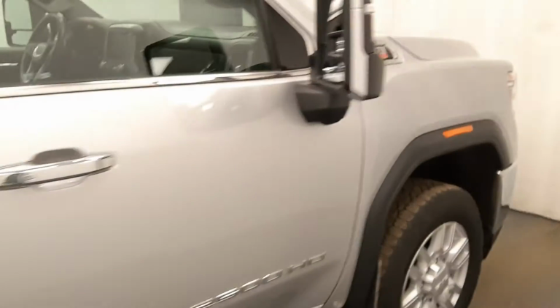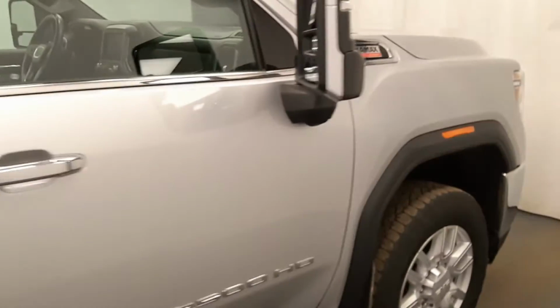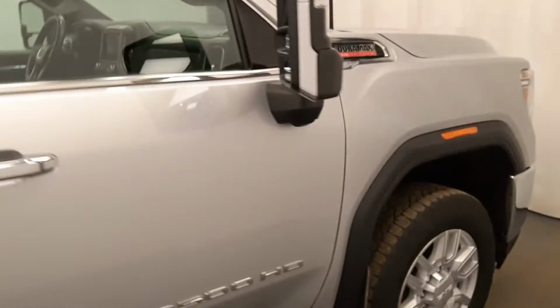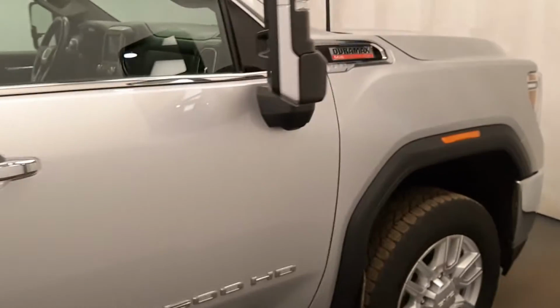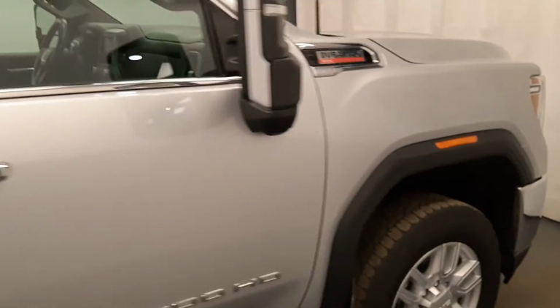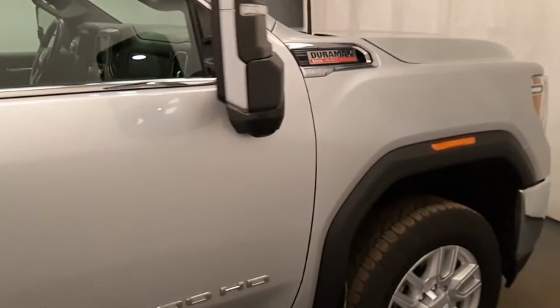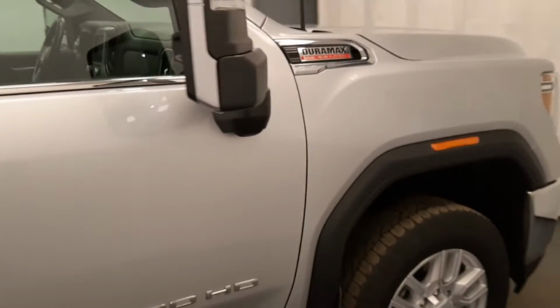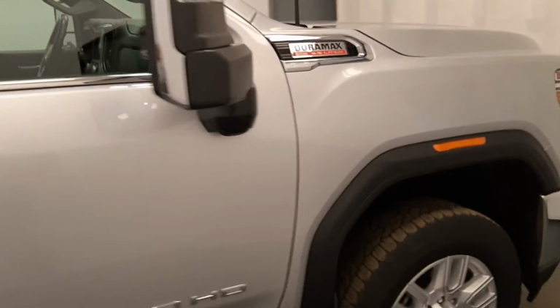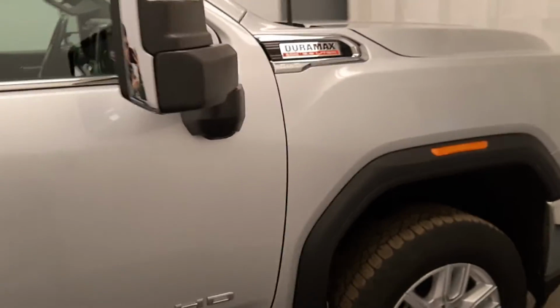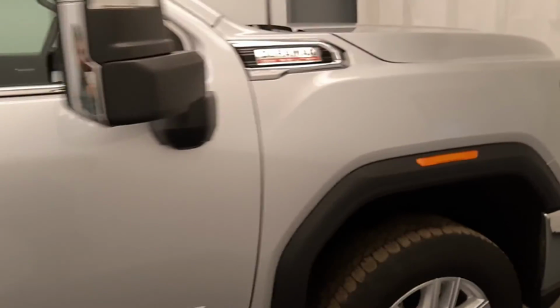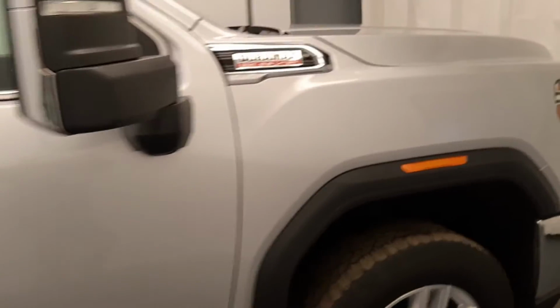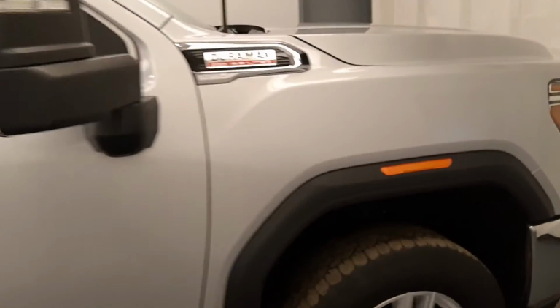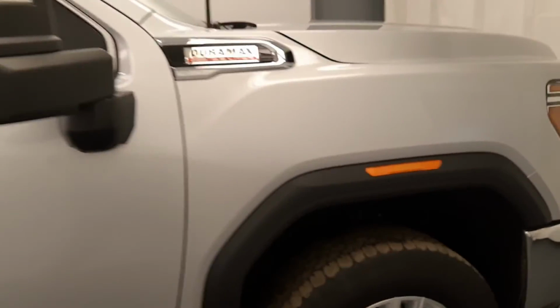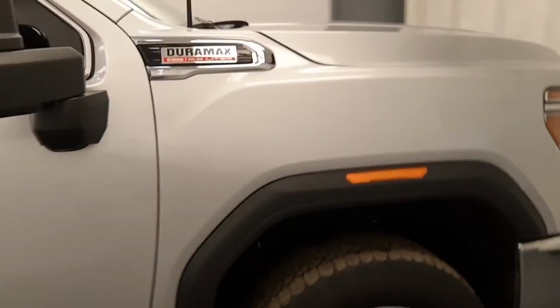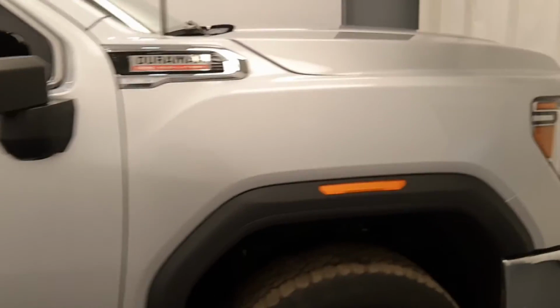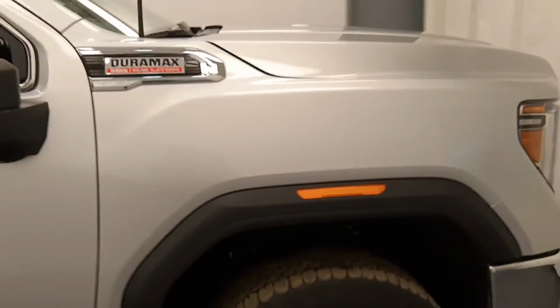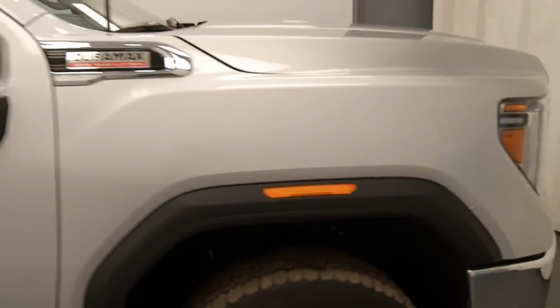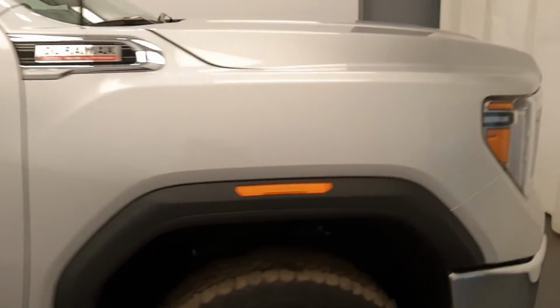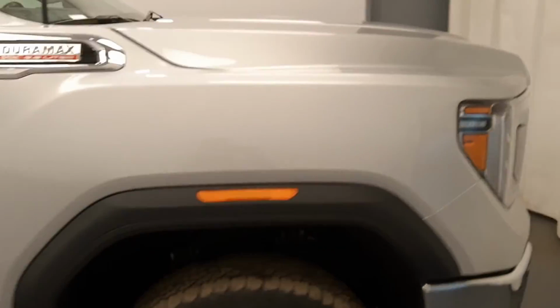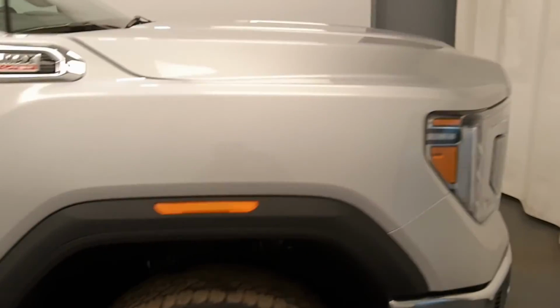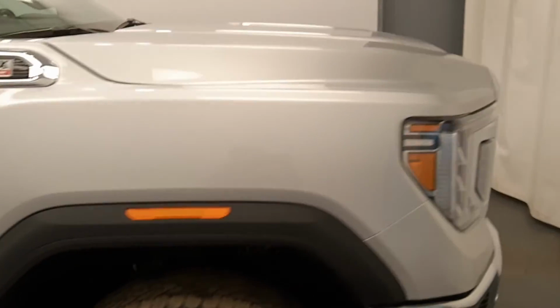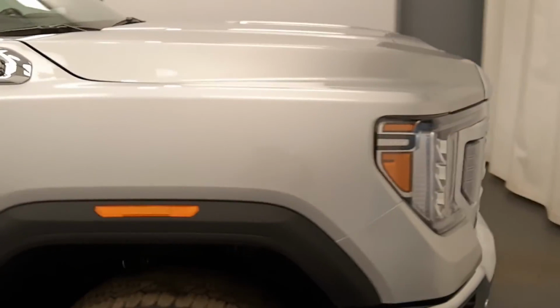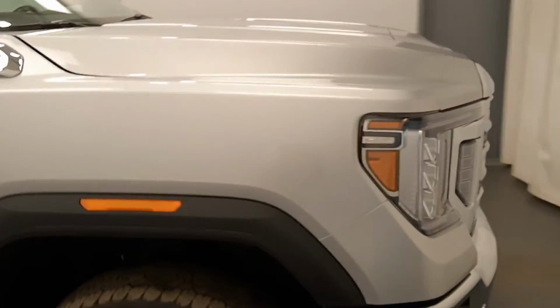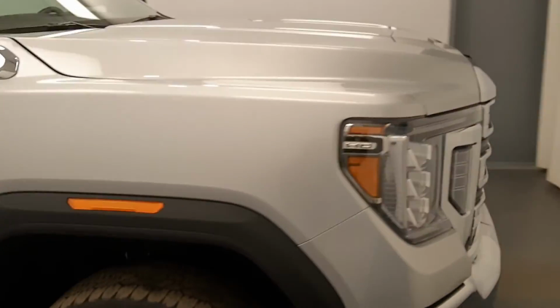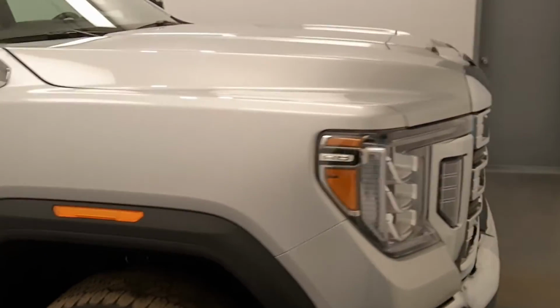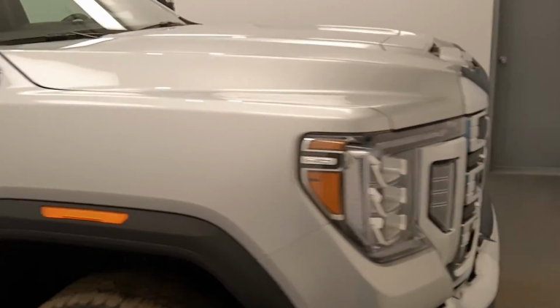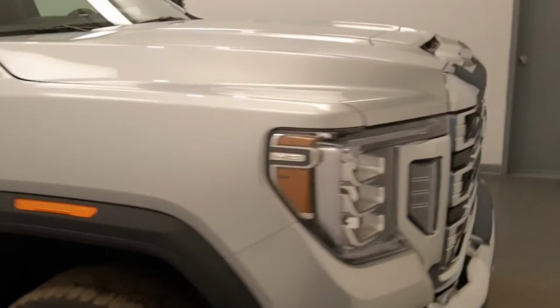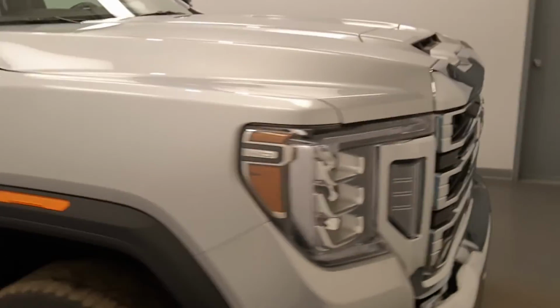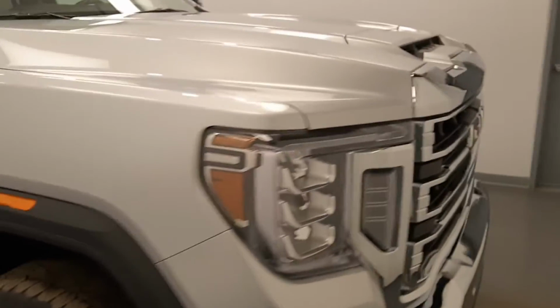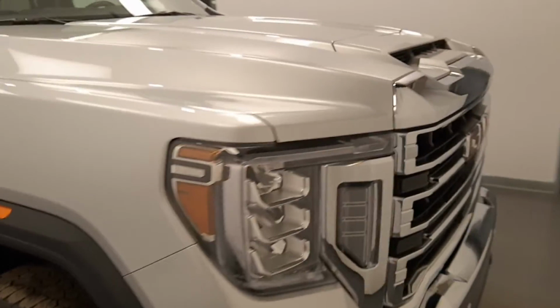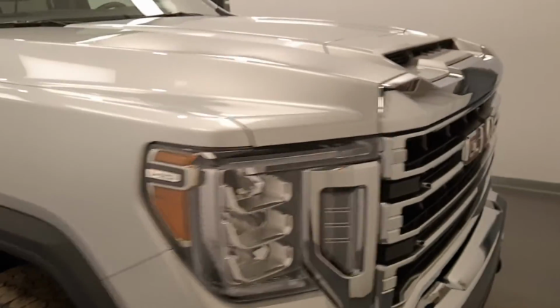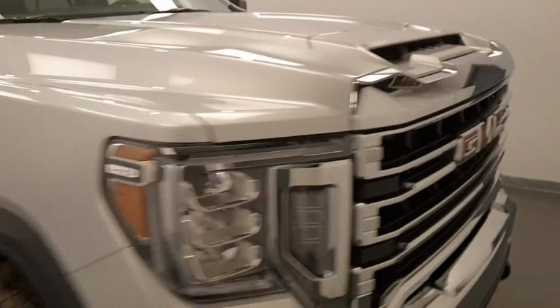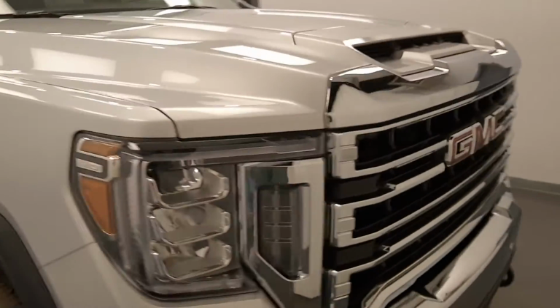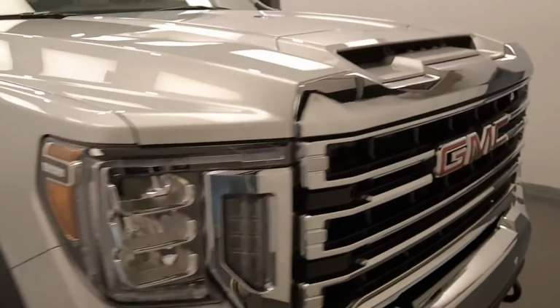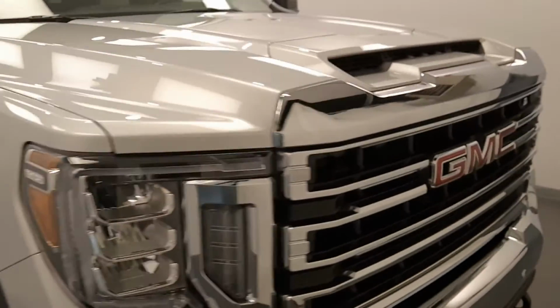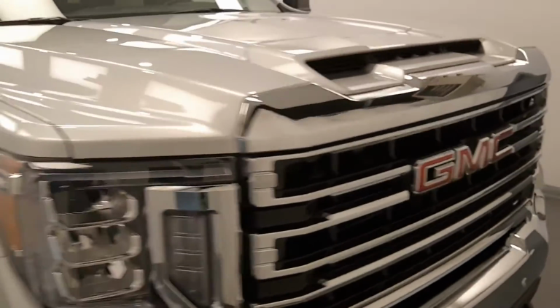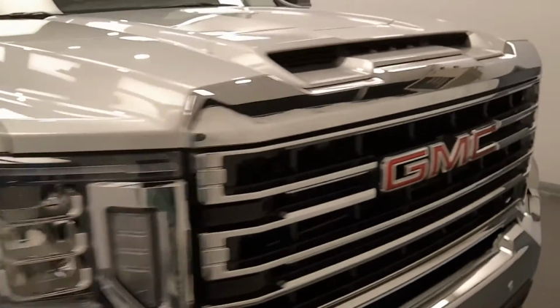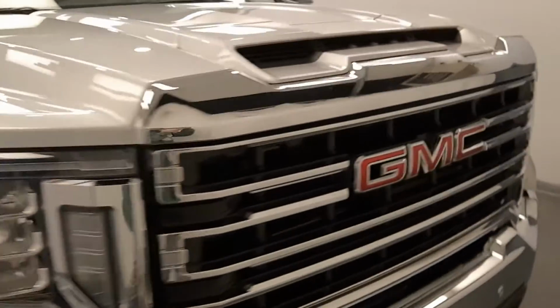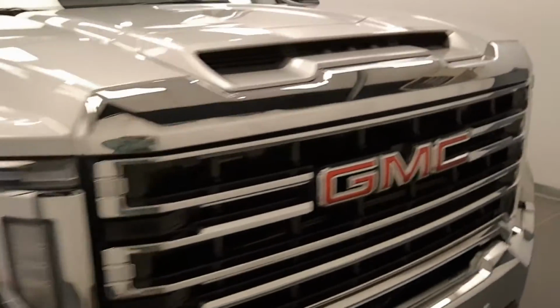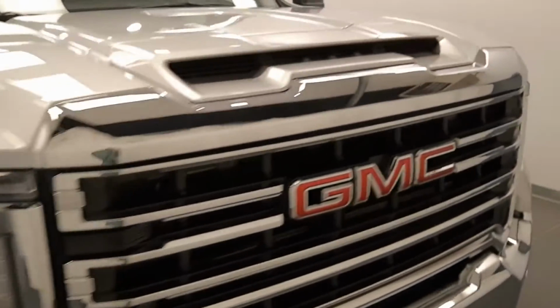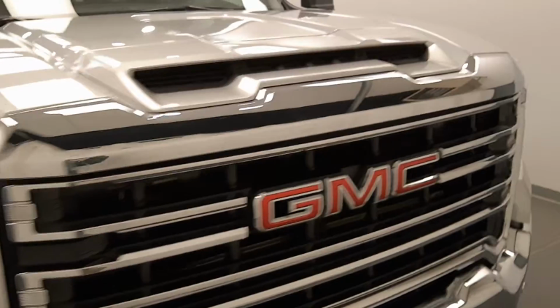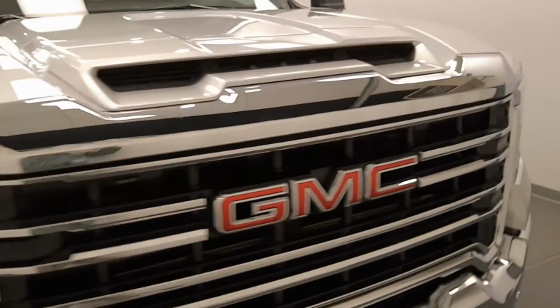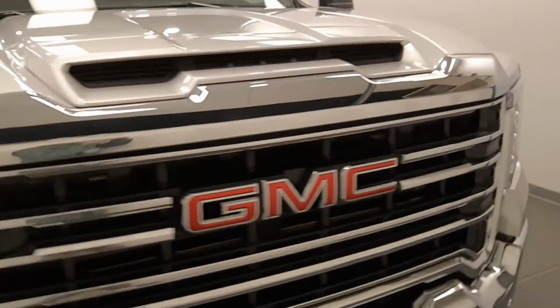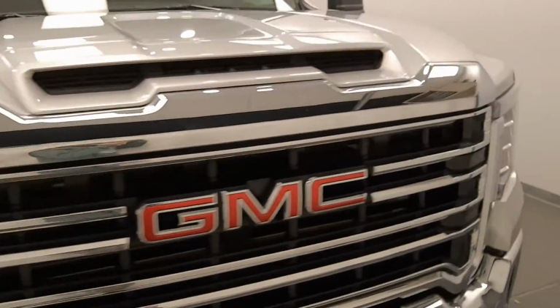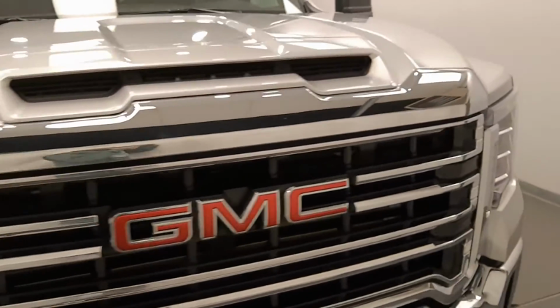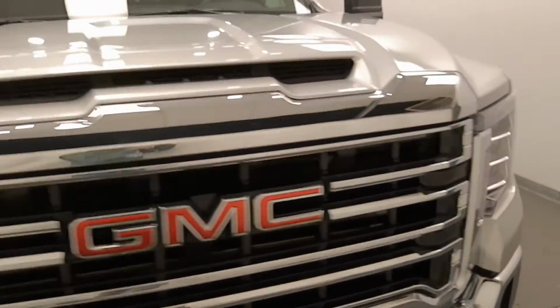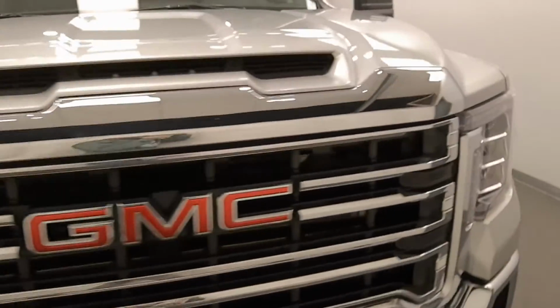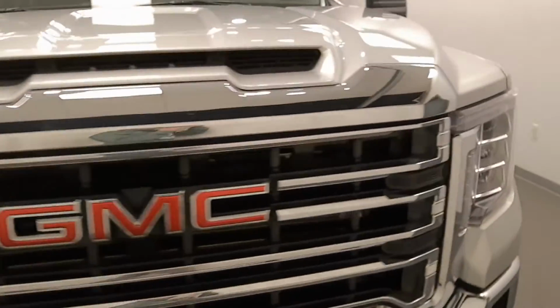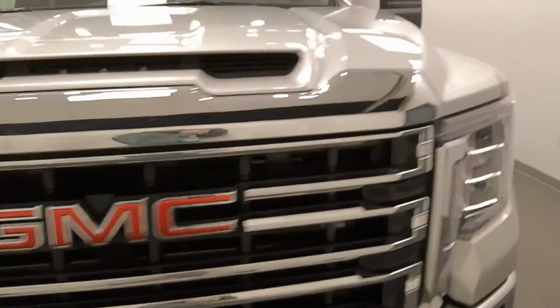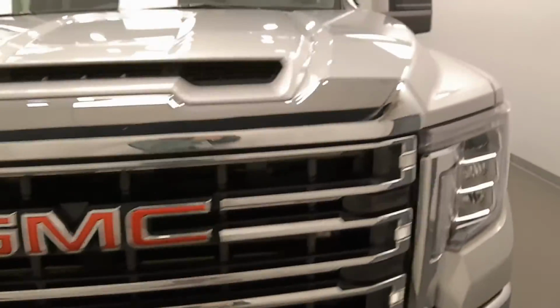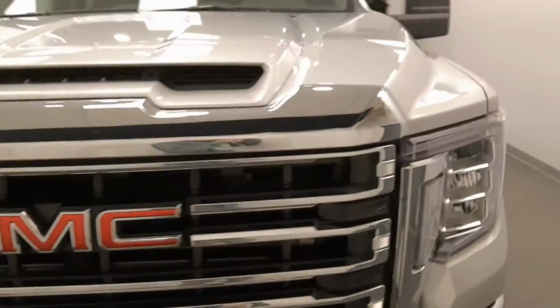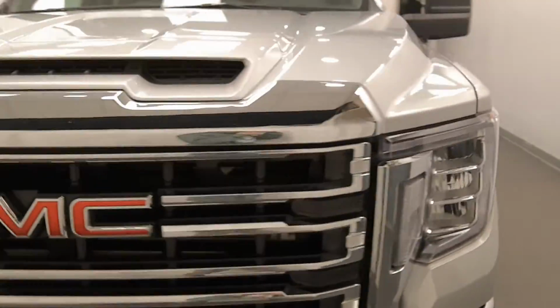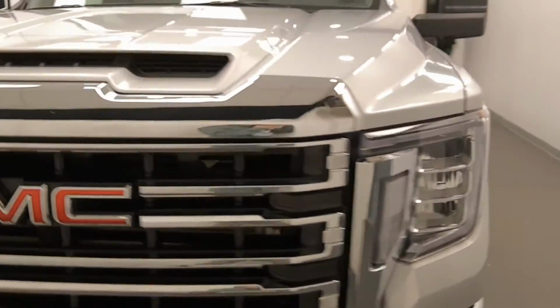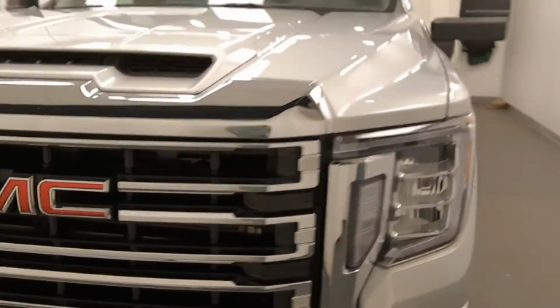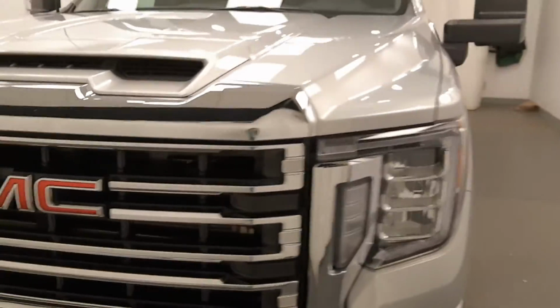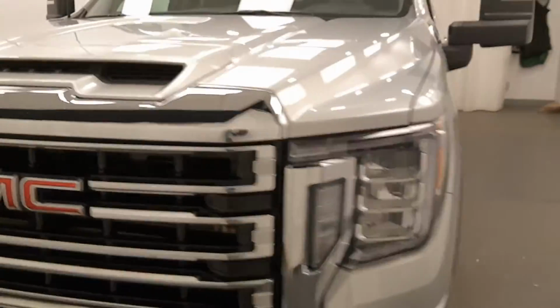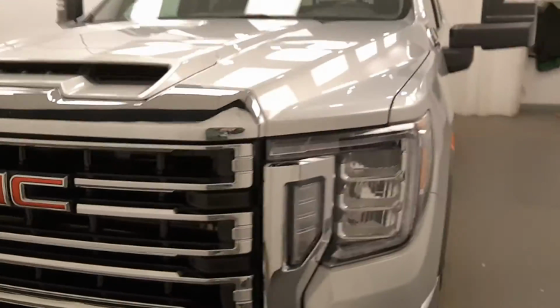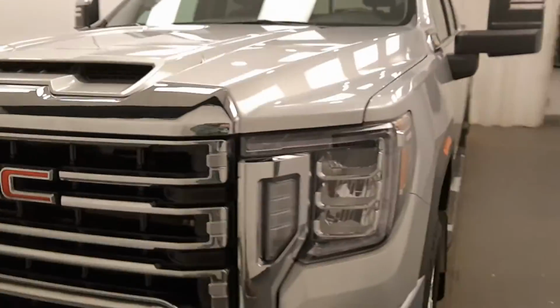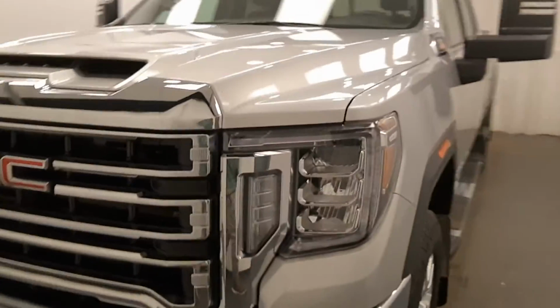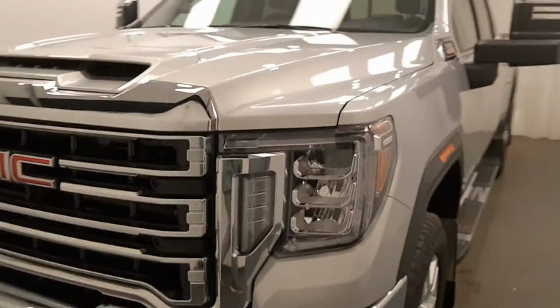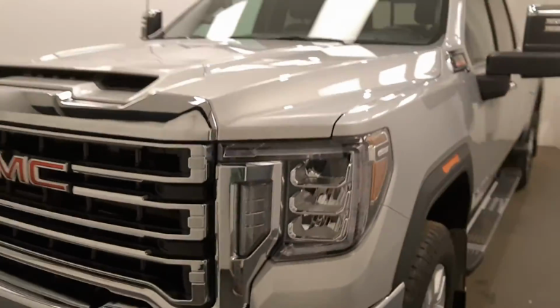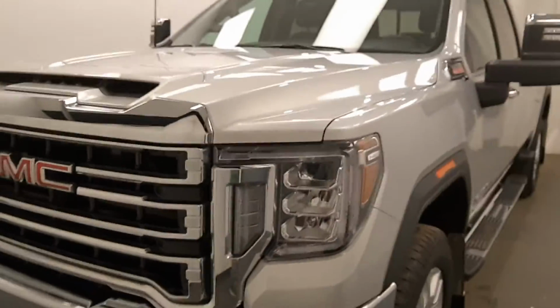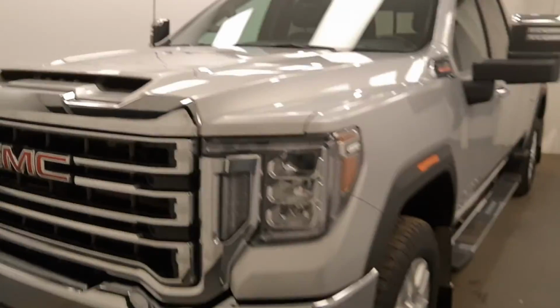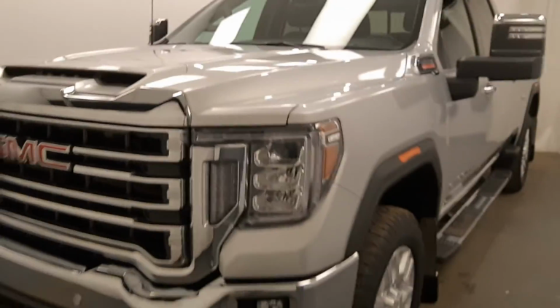Once again, we're viewing stock number 214266 on a 2020 GMC 2500, and our exterior color is silver.